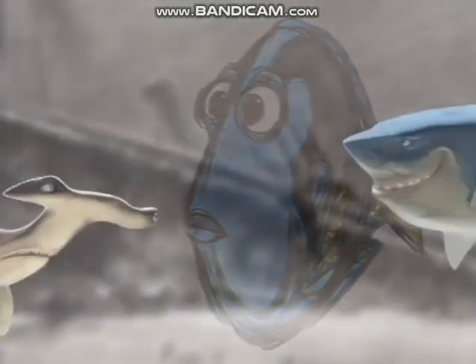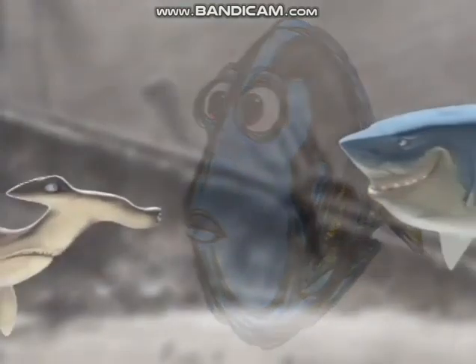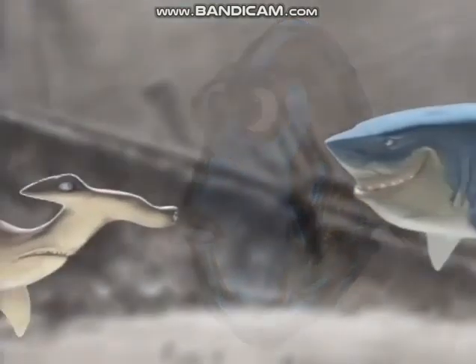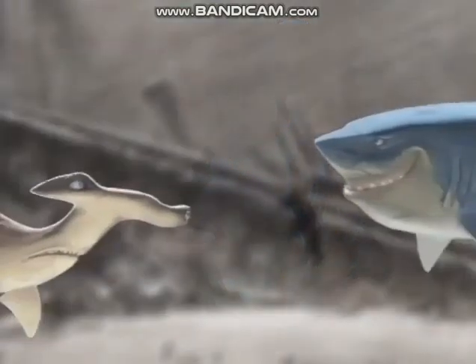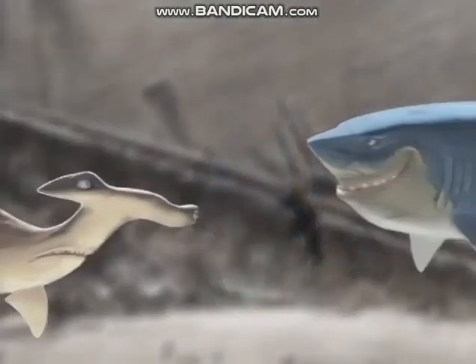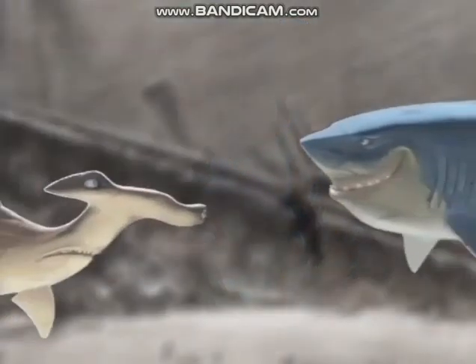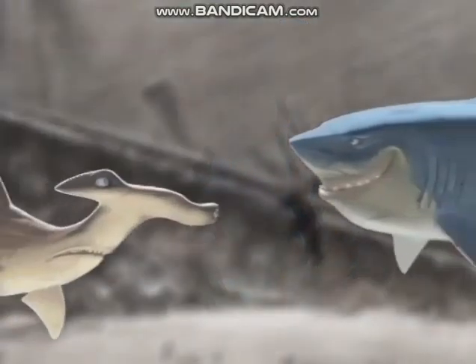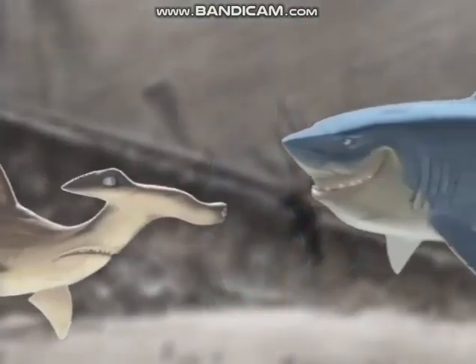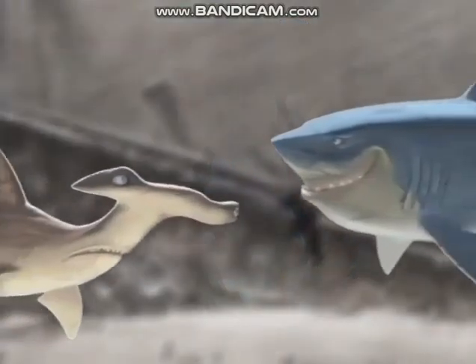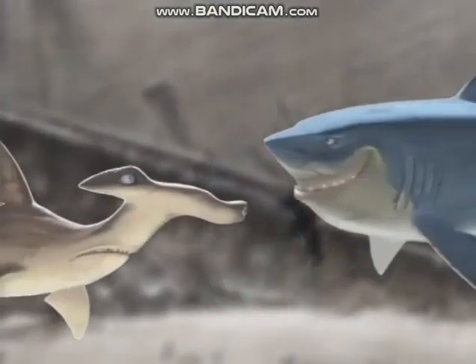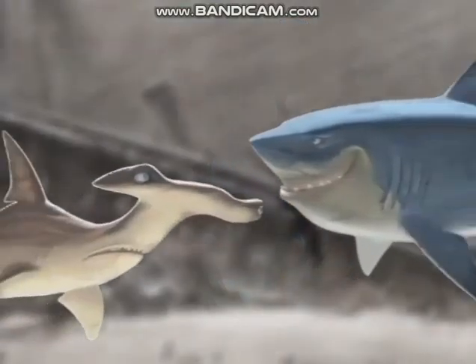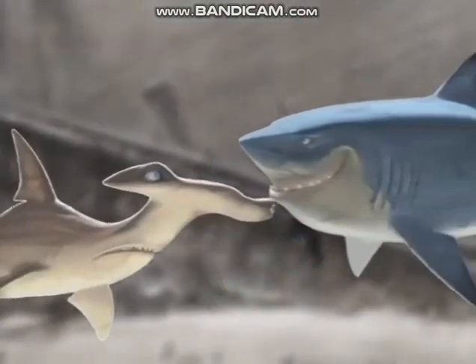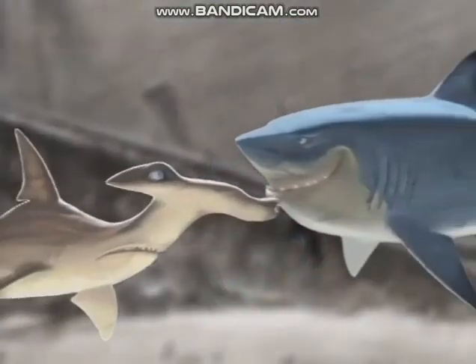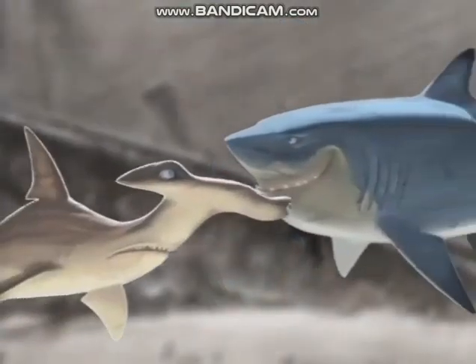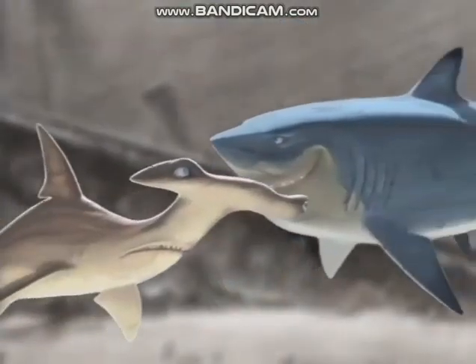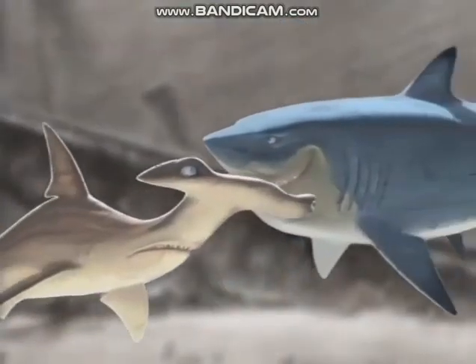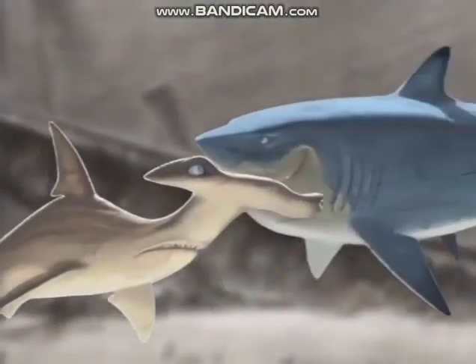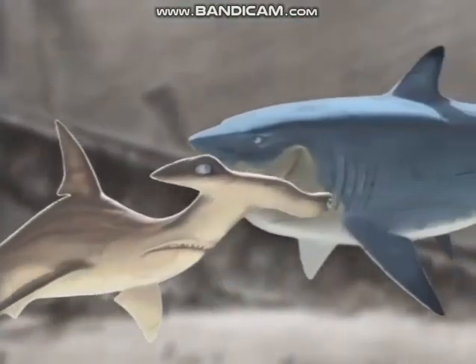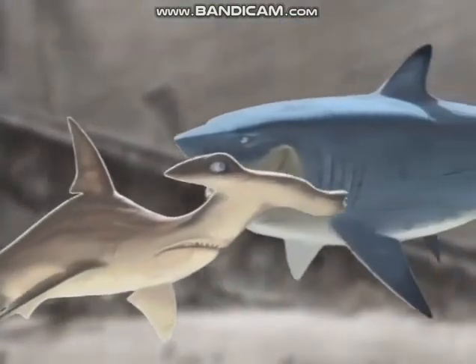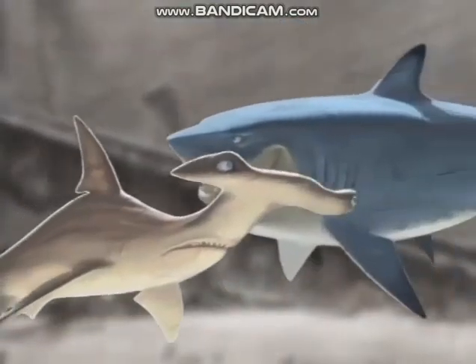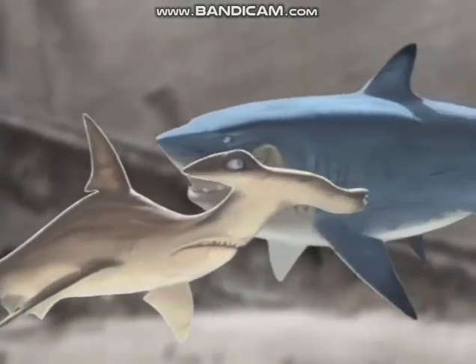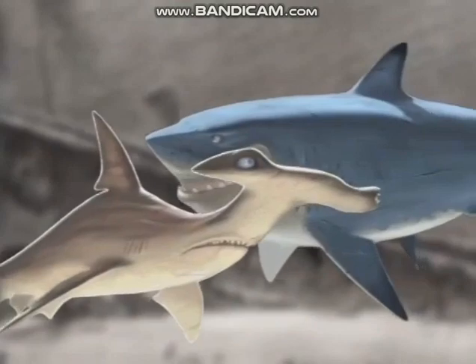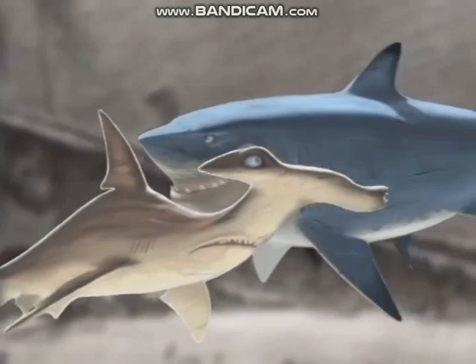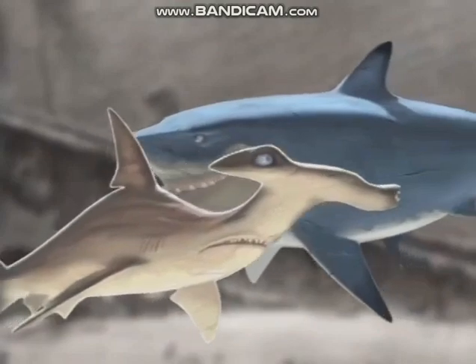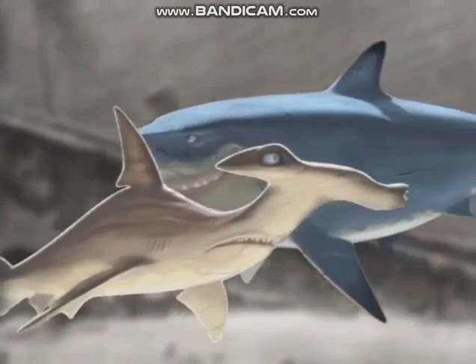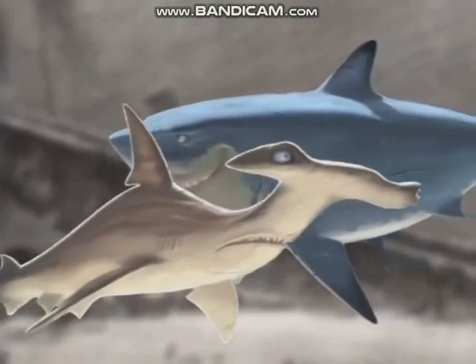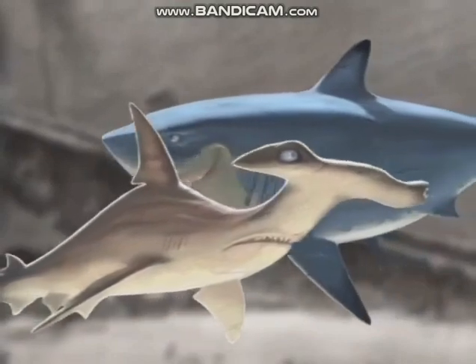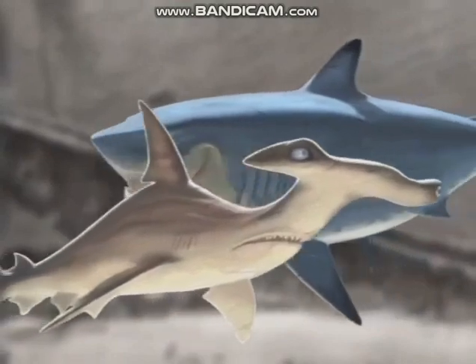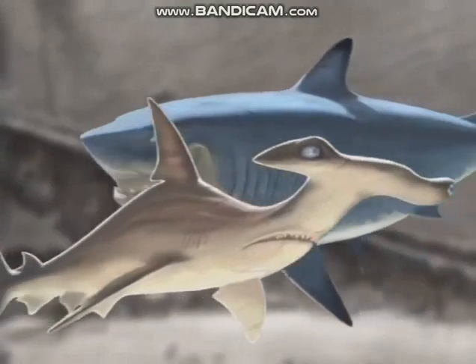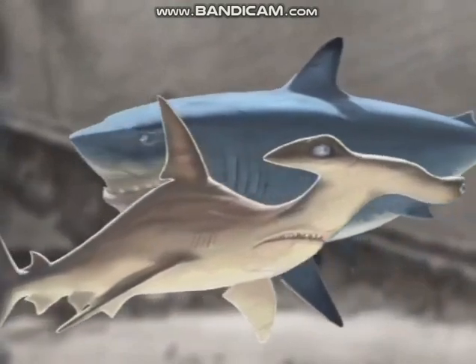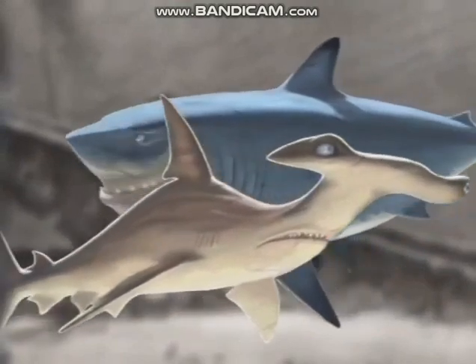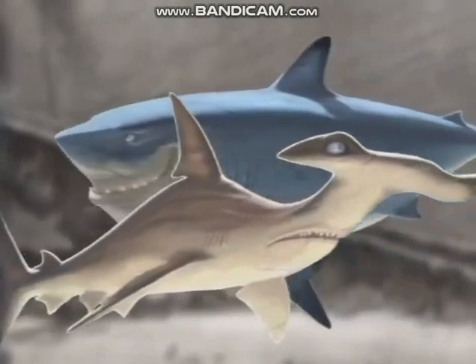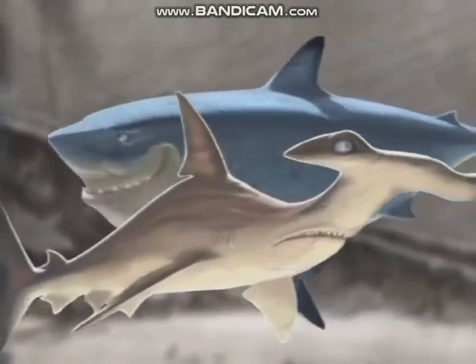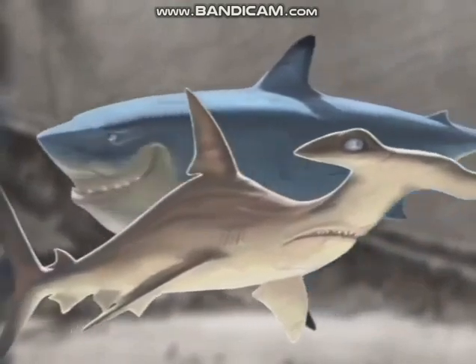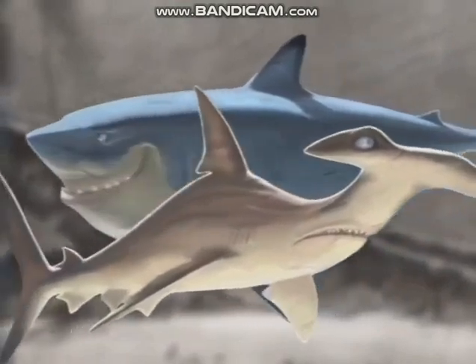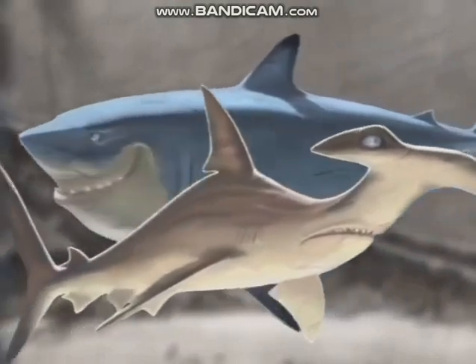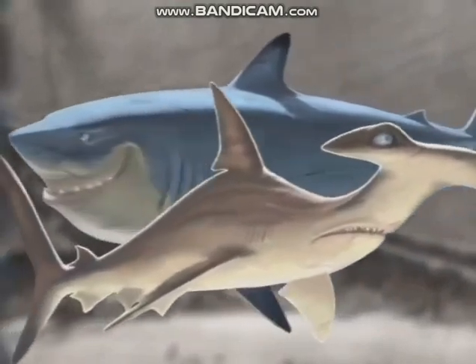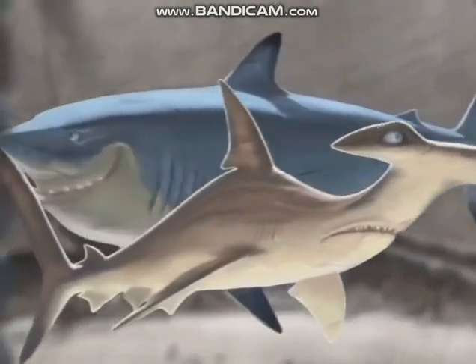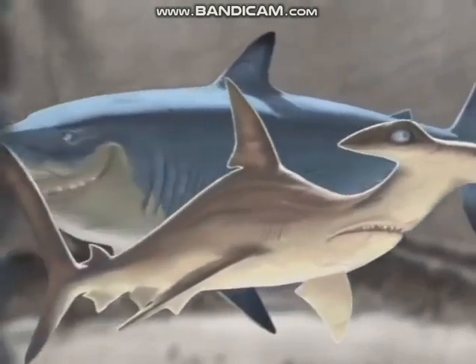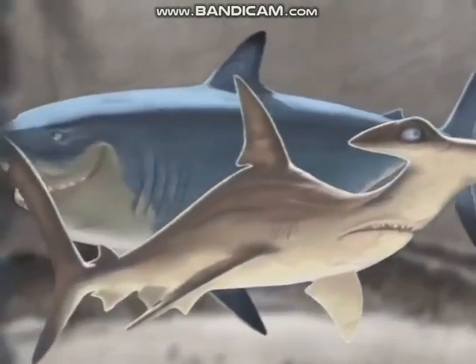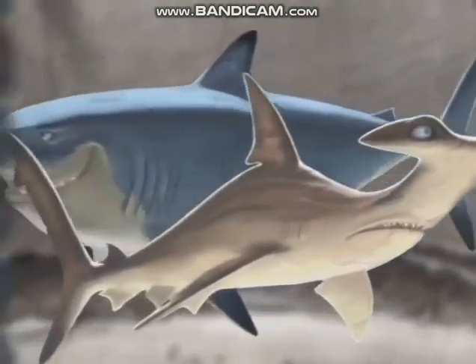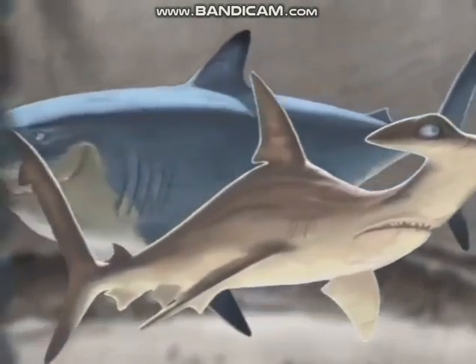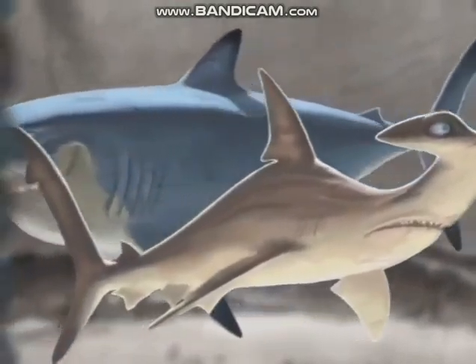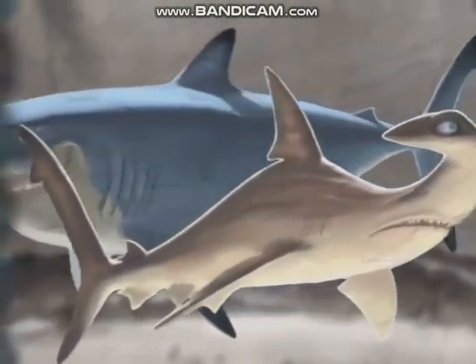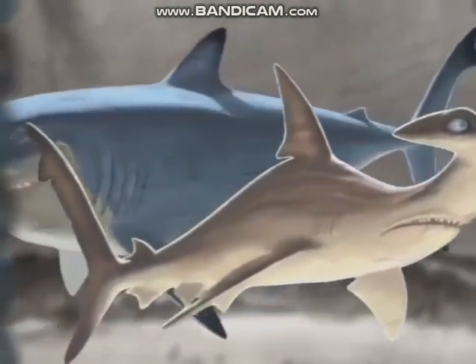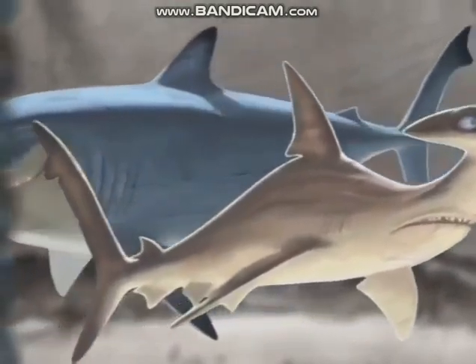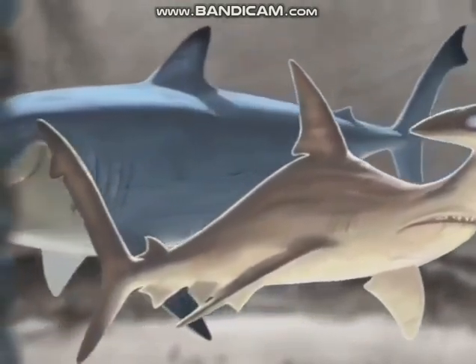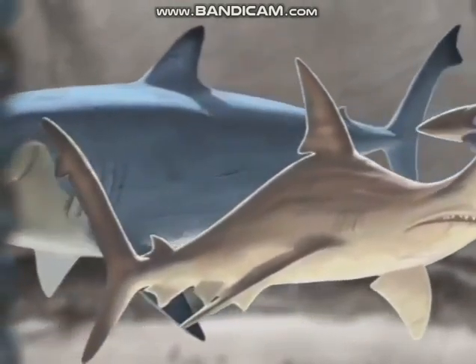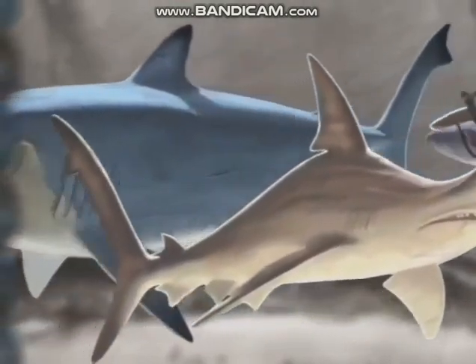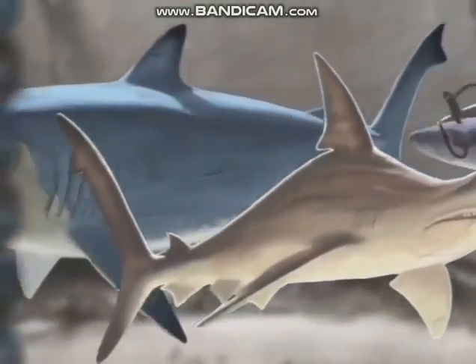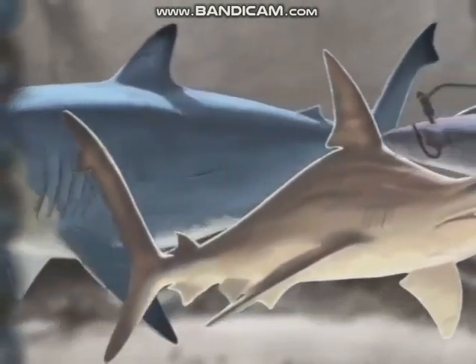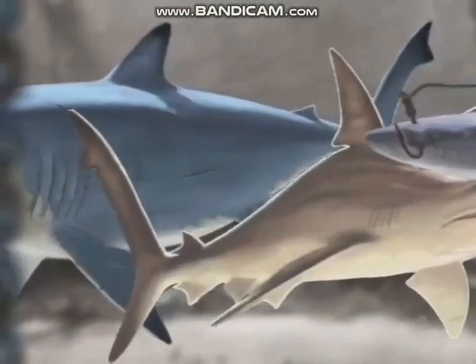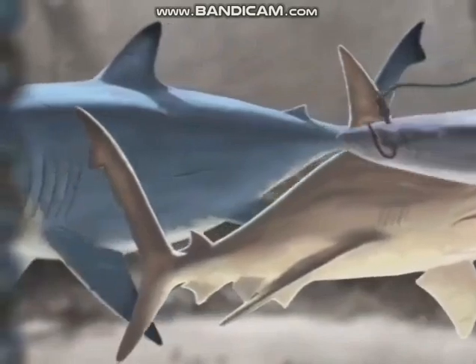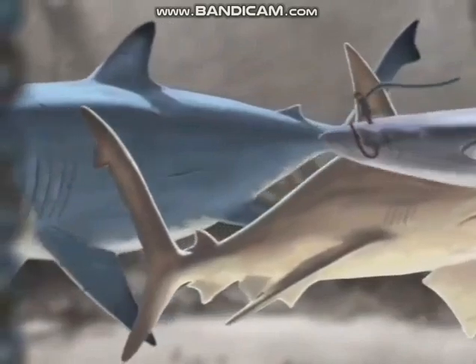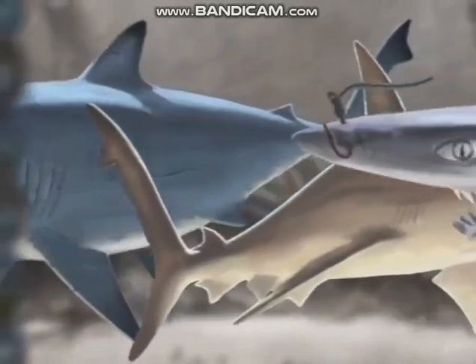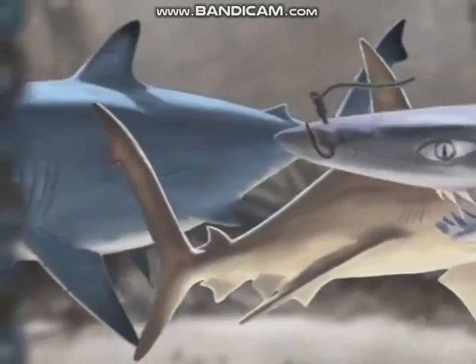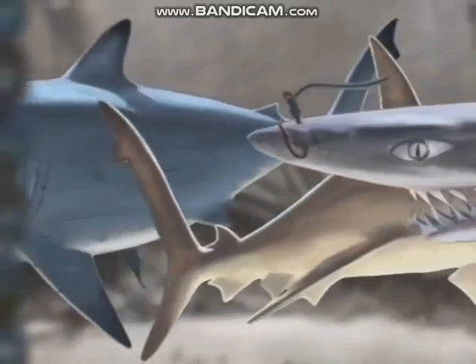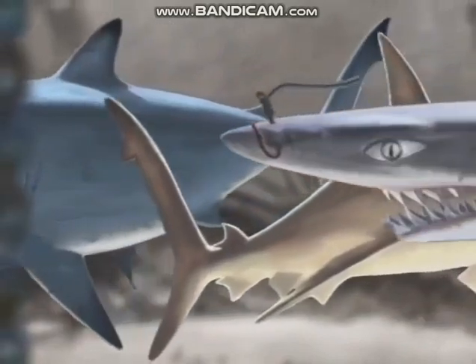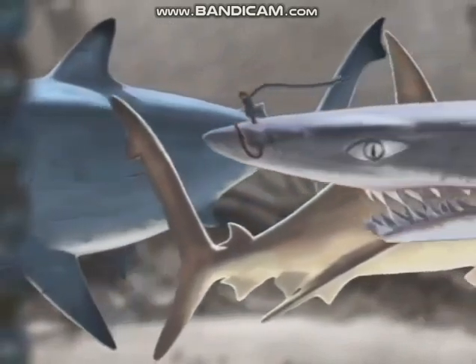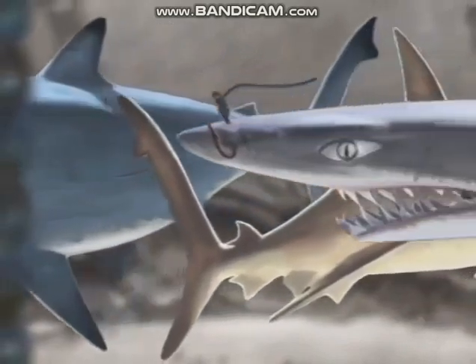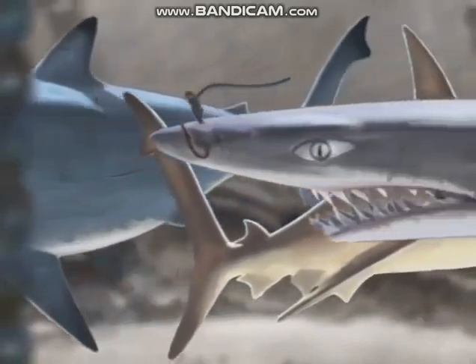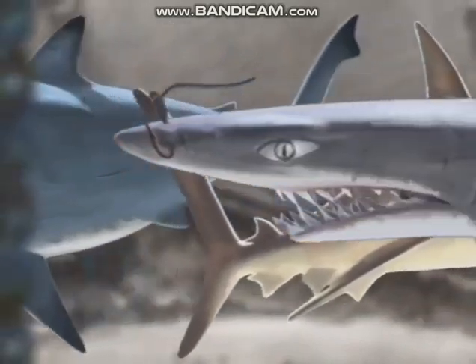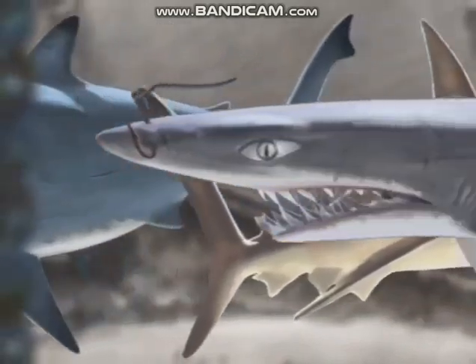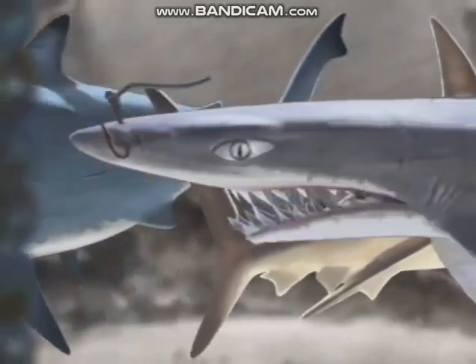Bruce, Chum, and Anchor are the three sharks in our film. Andrew and Ralph really wanted to go for a scary look — he just kept giving us the direction to go as scary as possible.